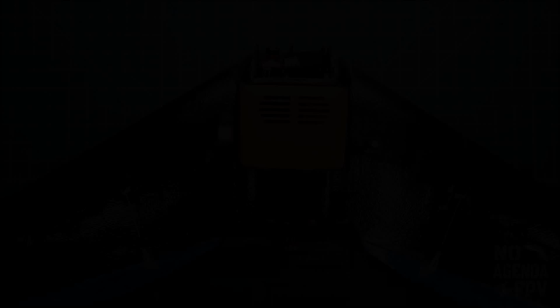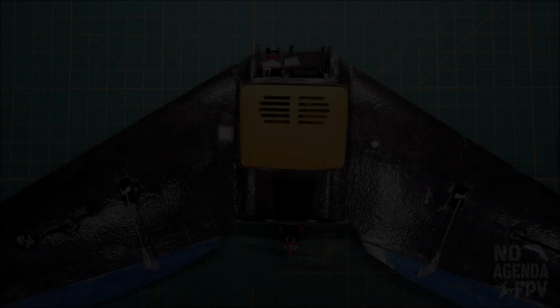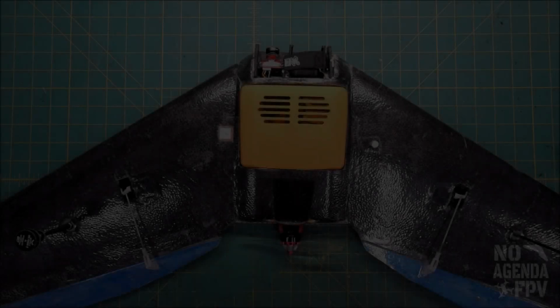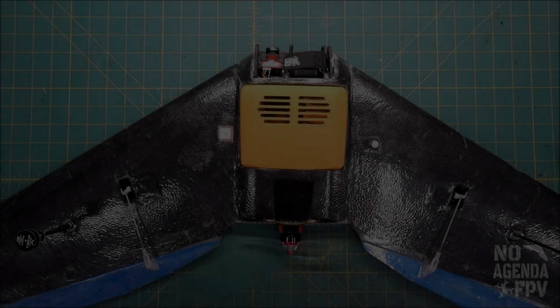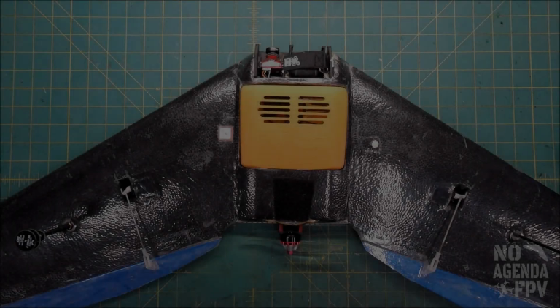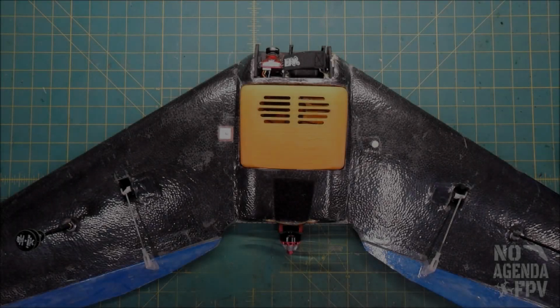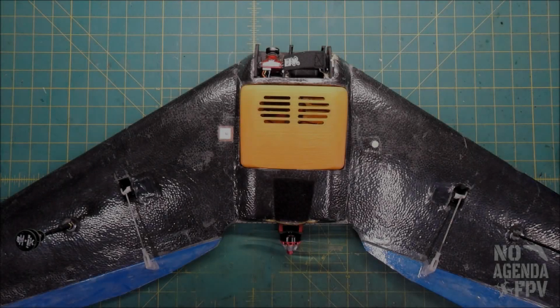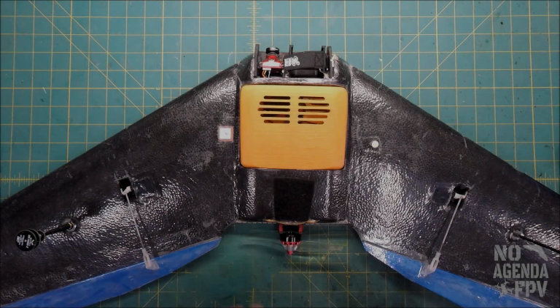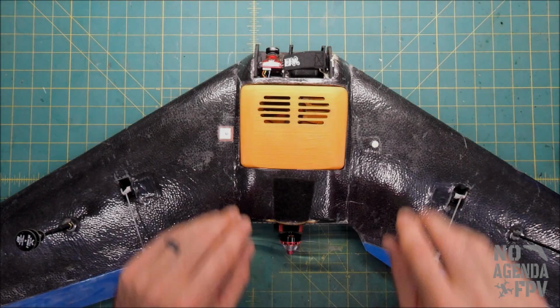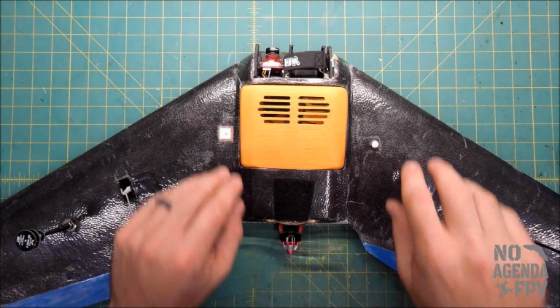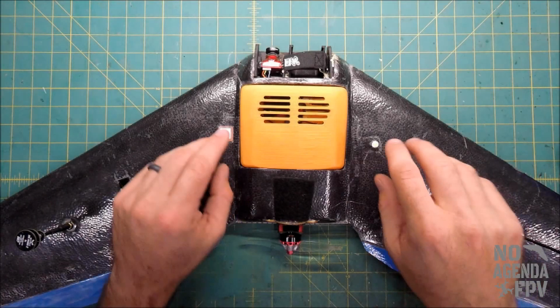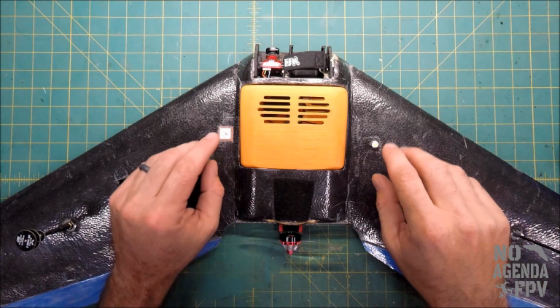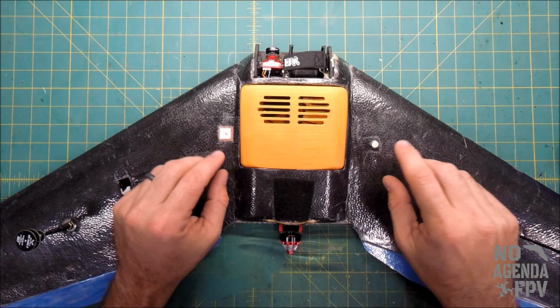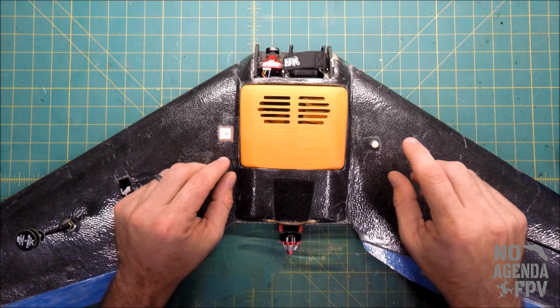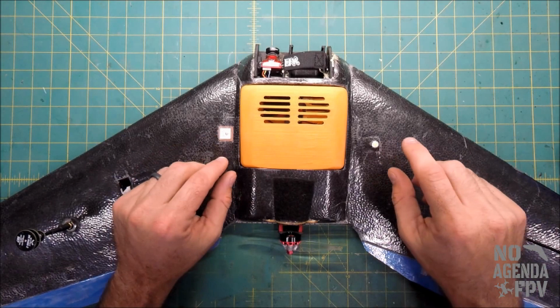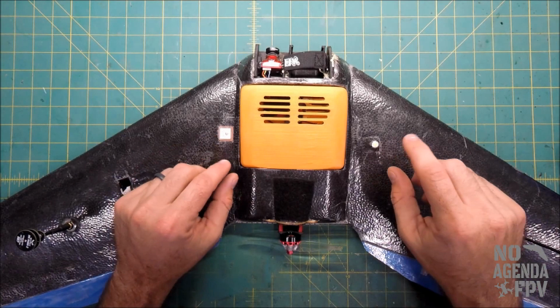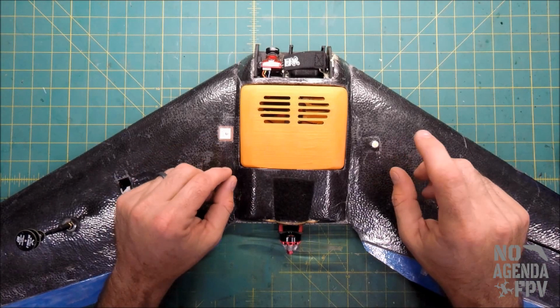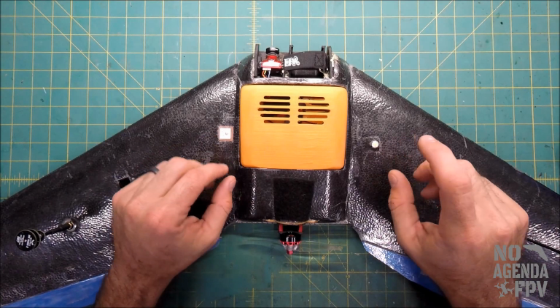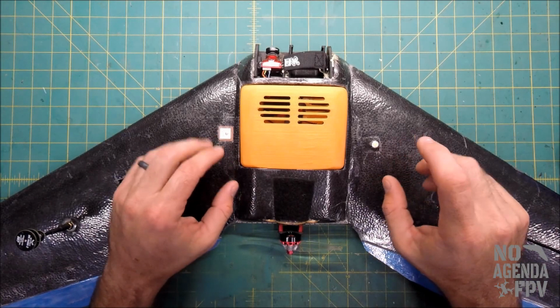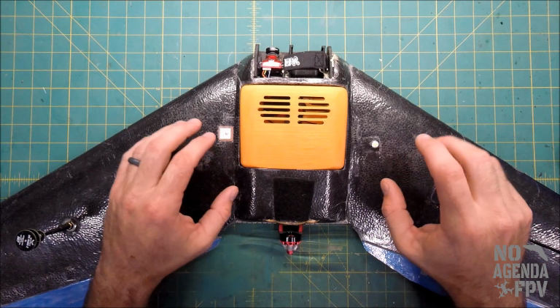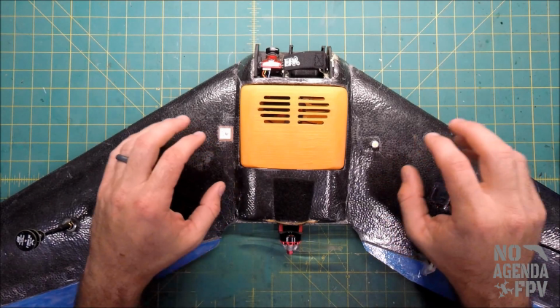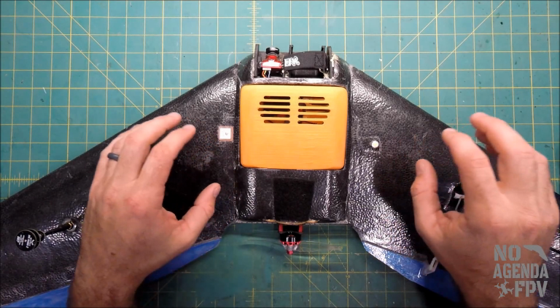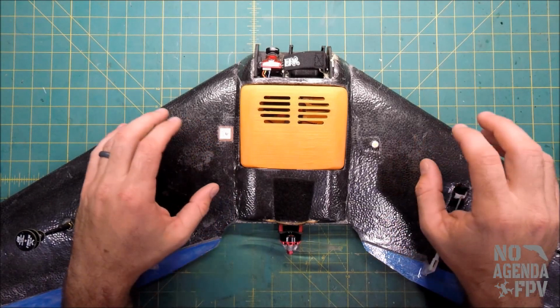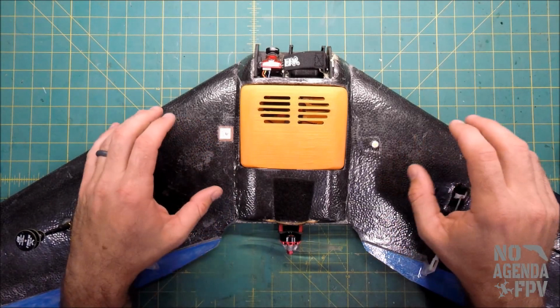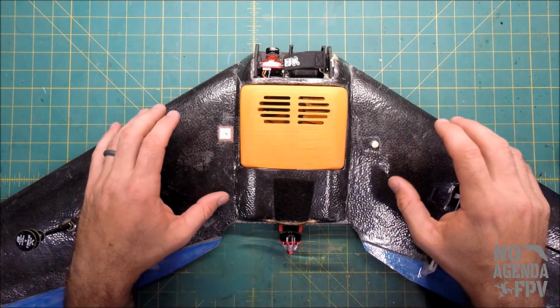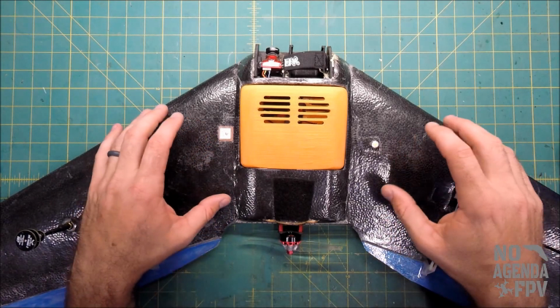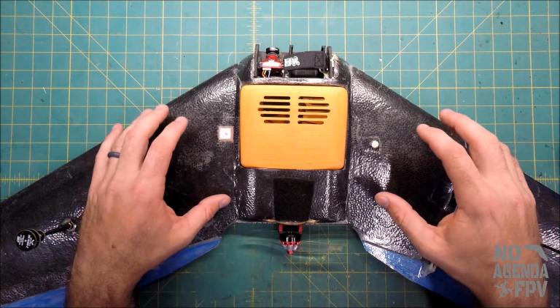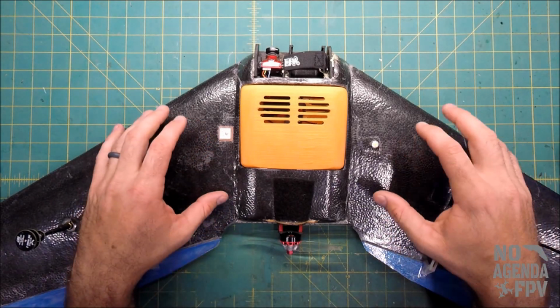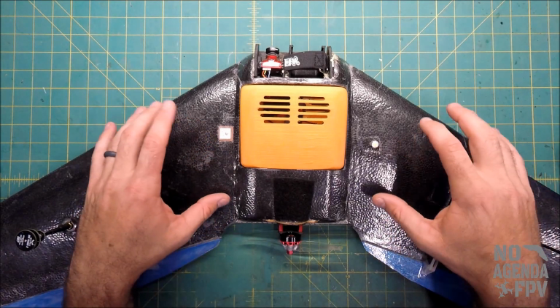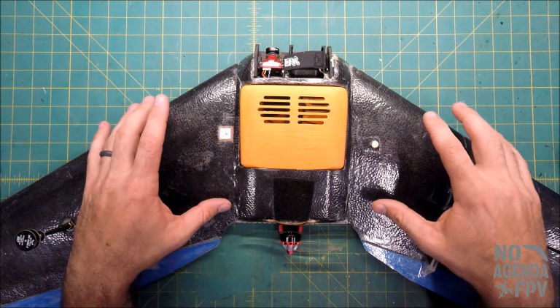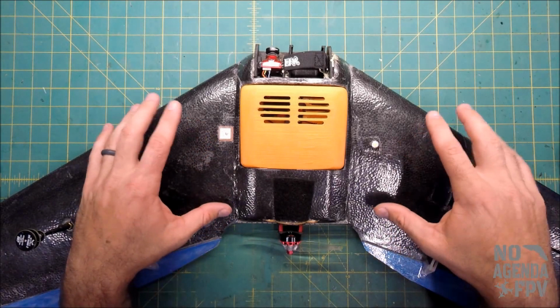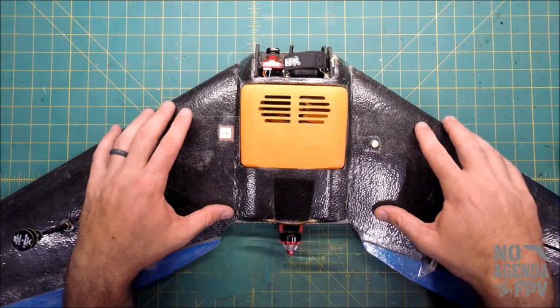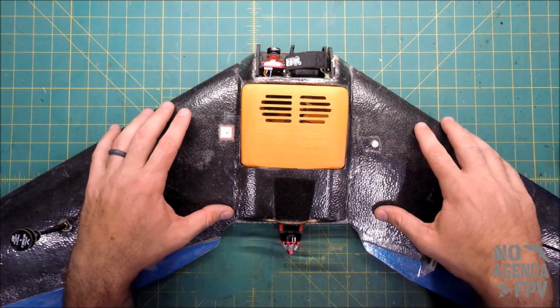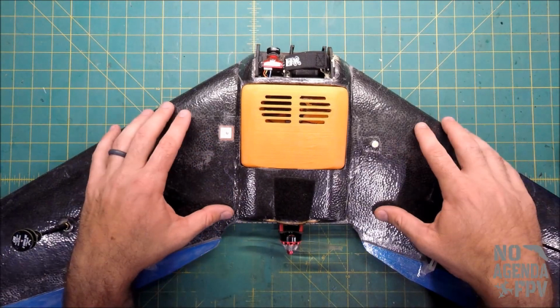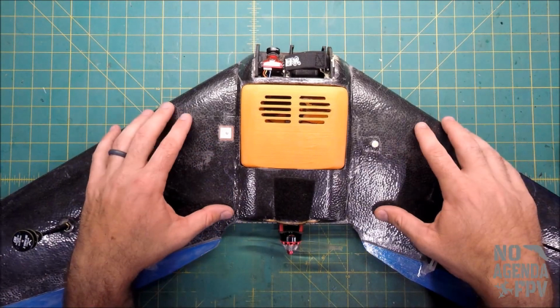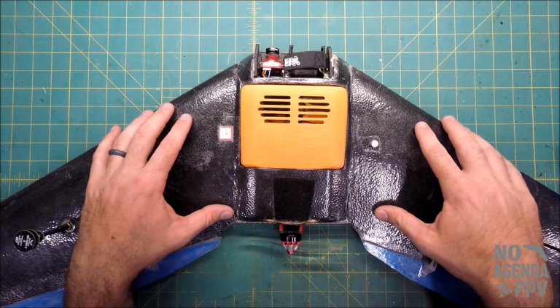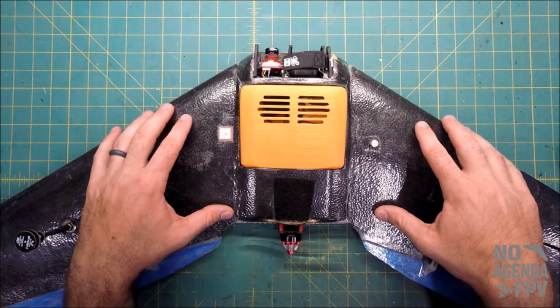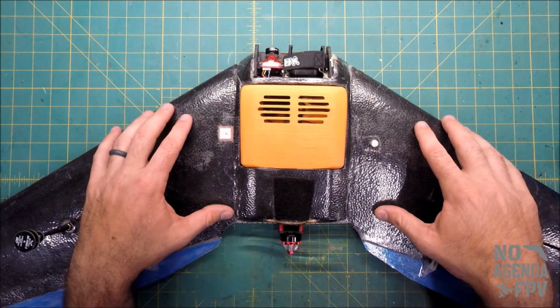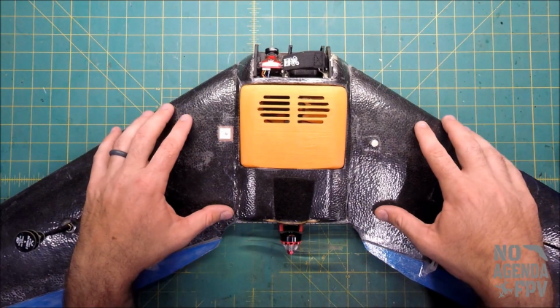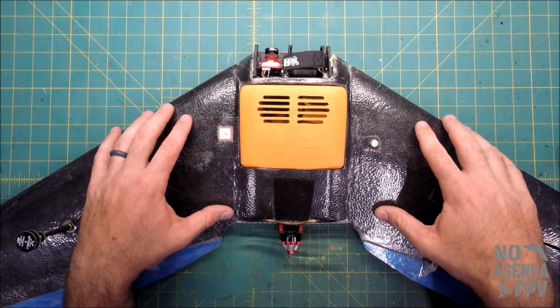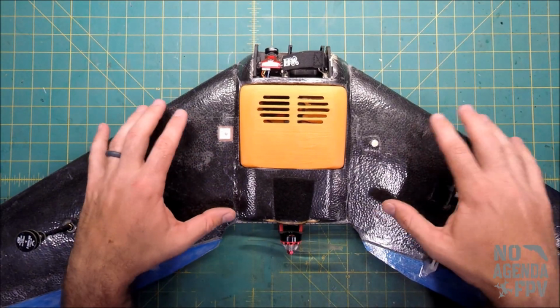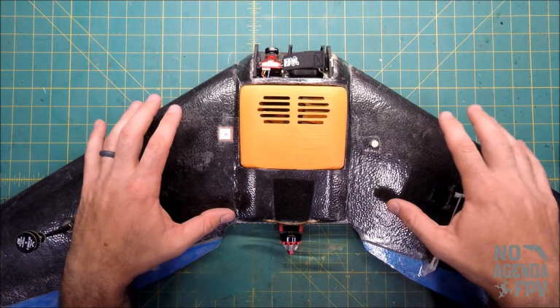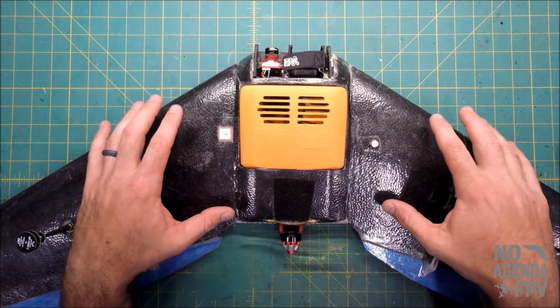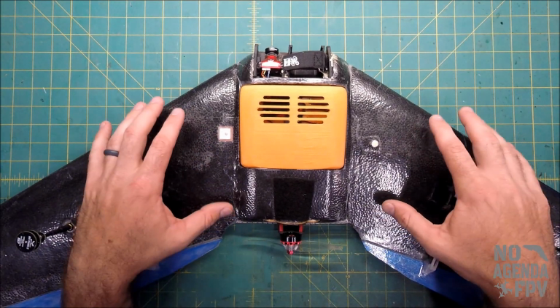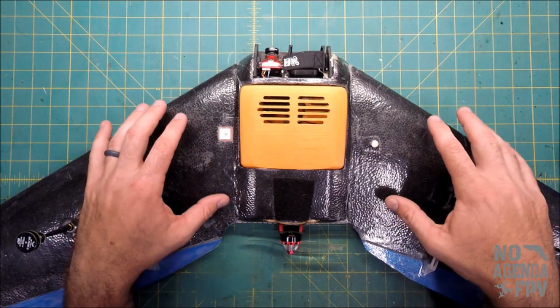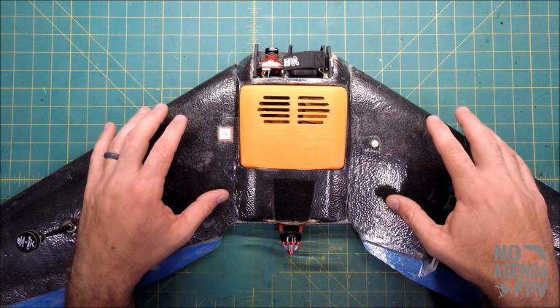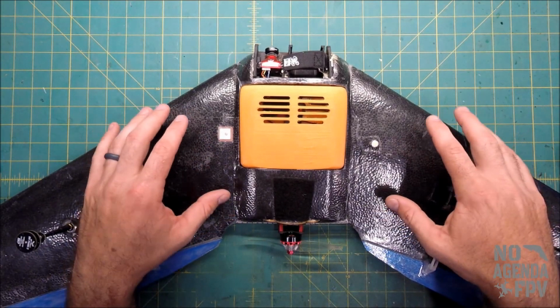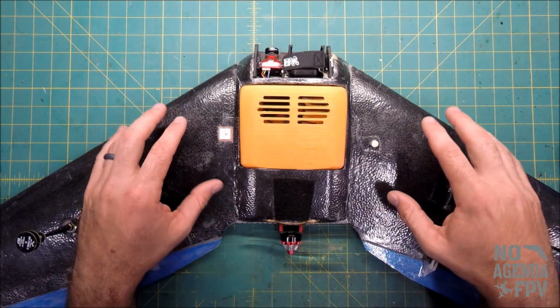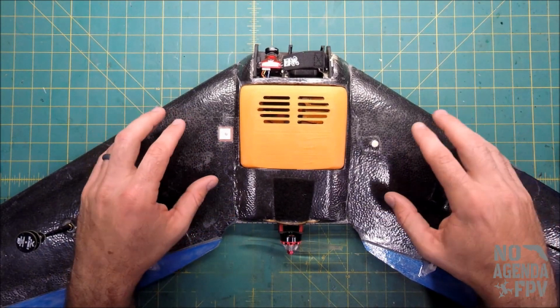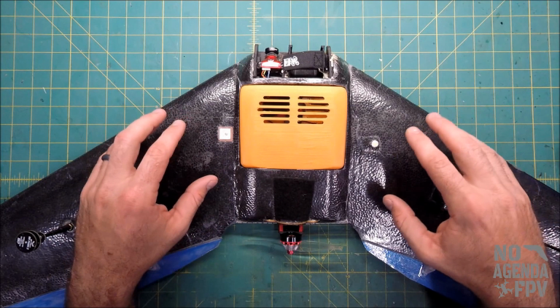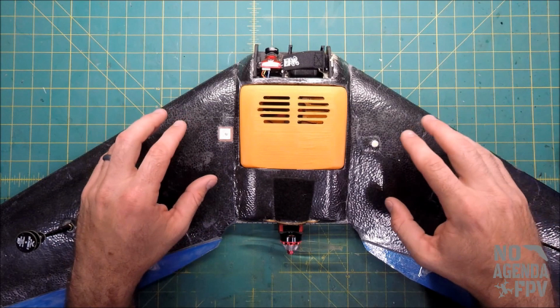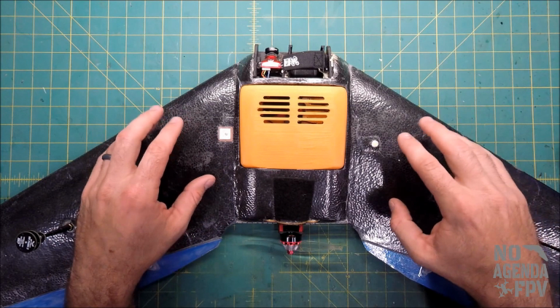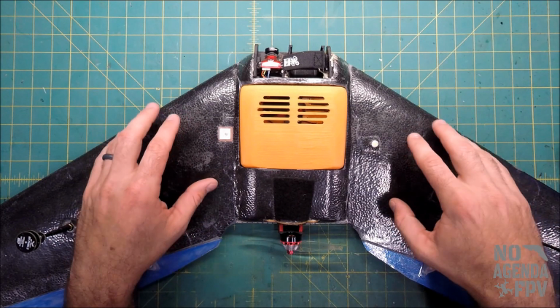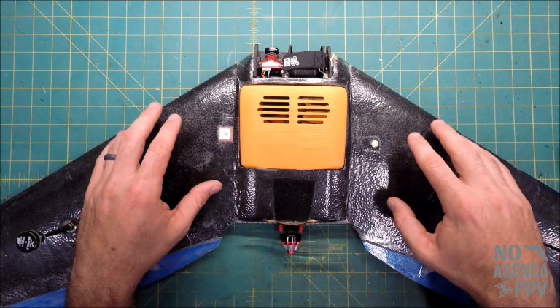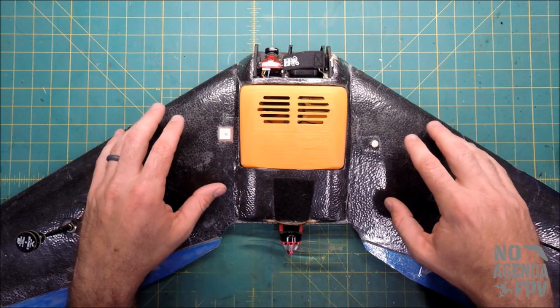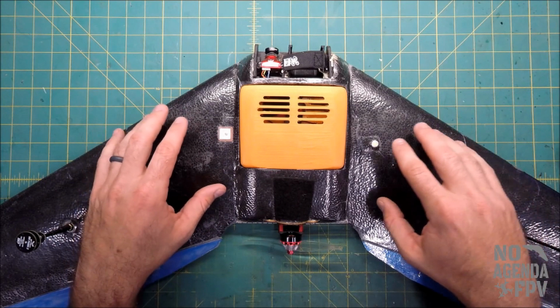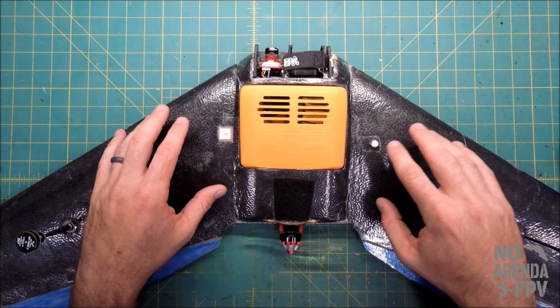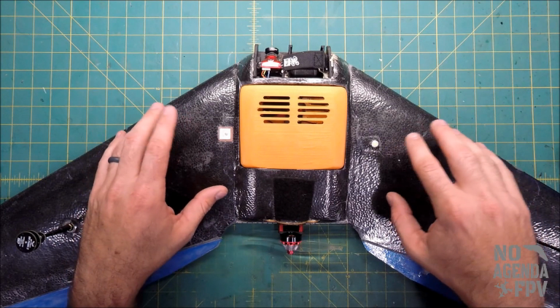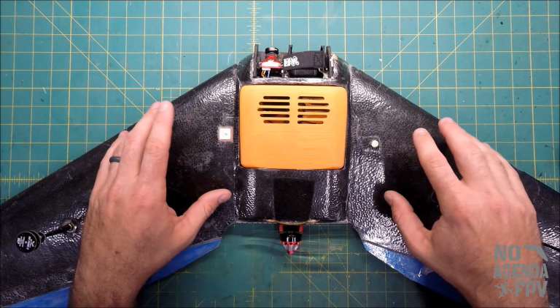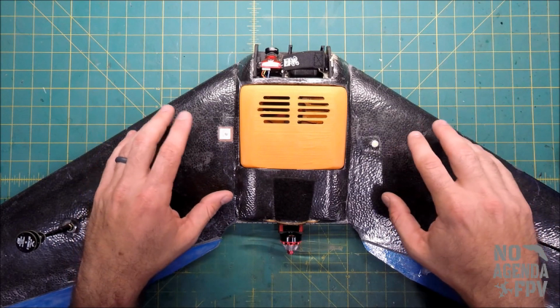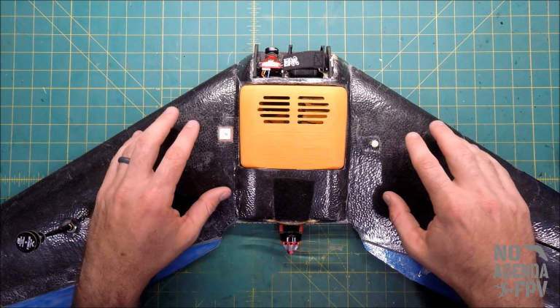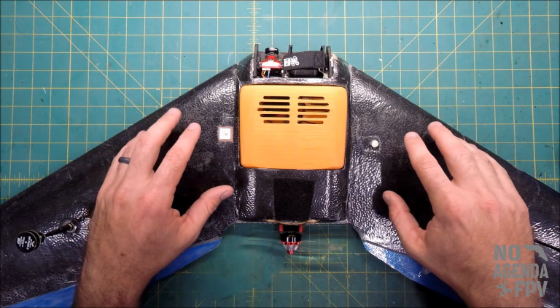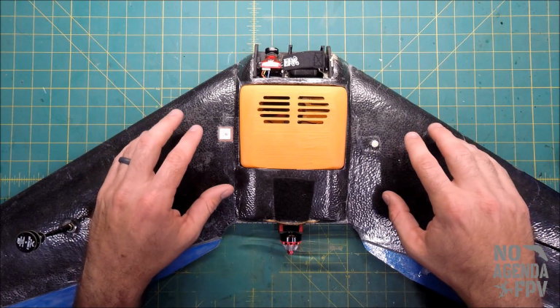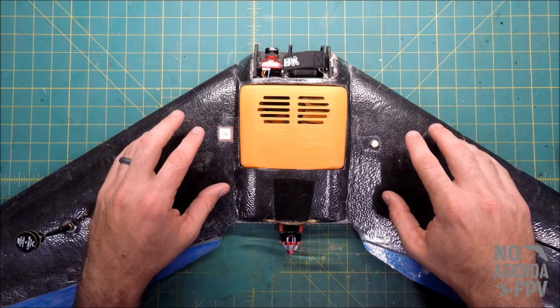In this video we're going to look at calibrating an ESC when you've got it in a wing or plane that's running INAV through a flight controller.